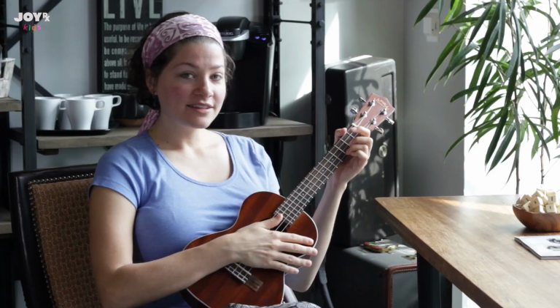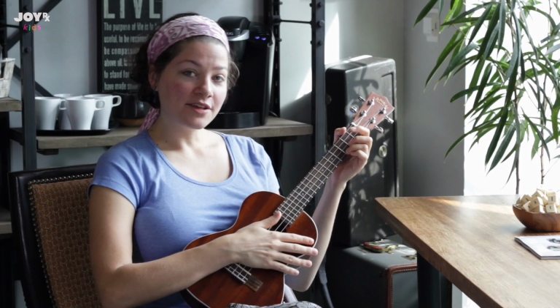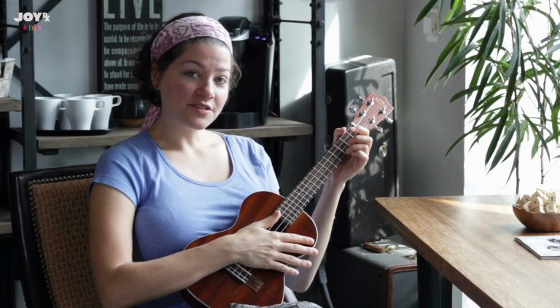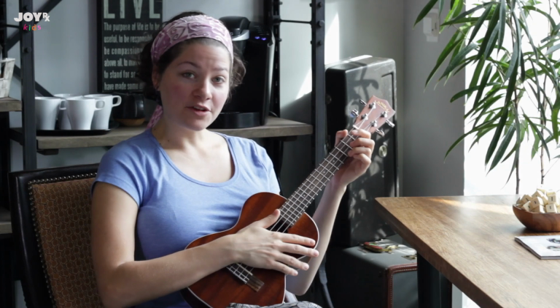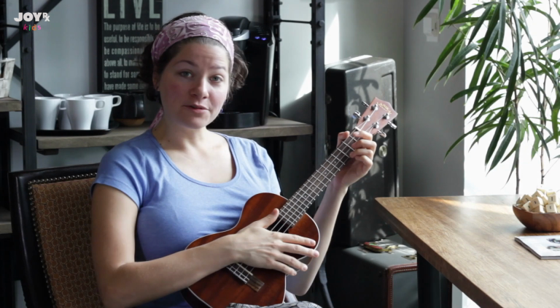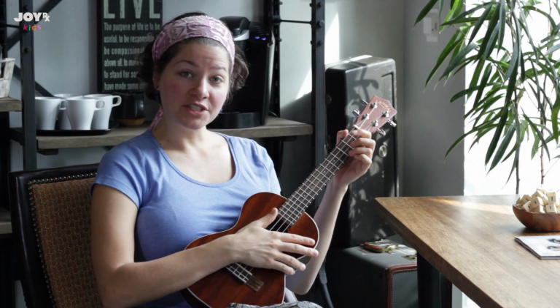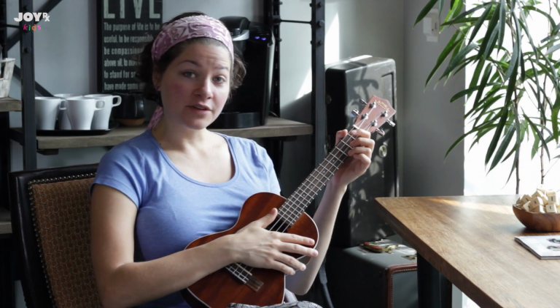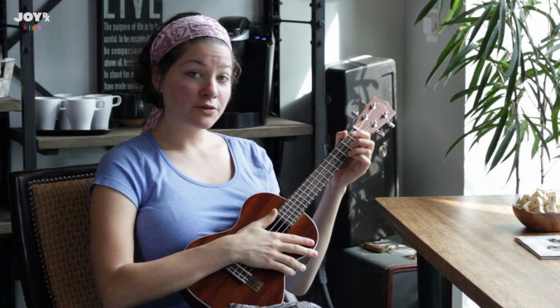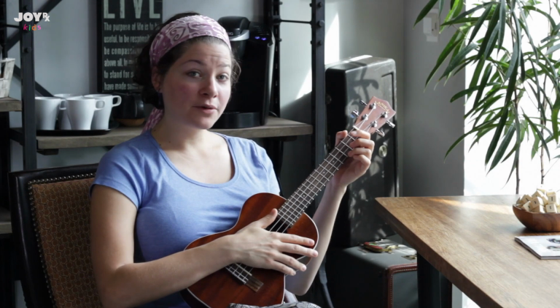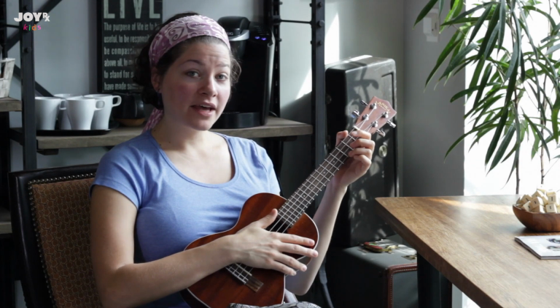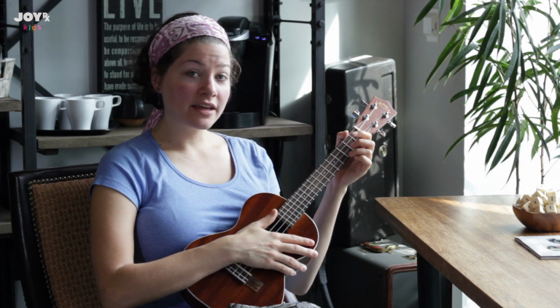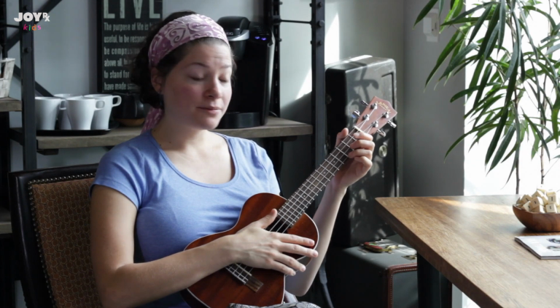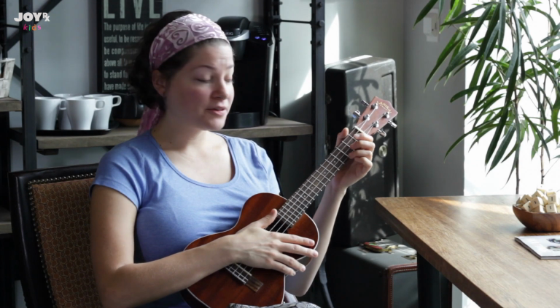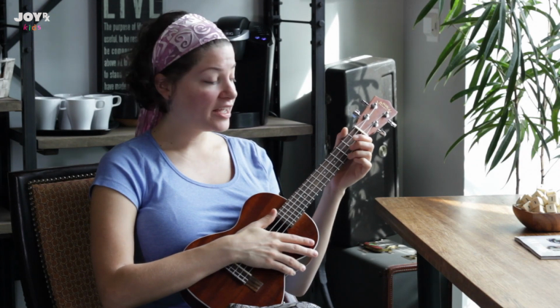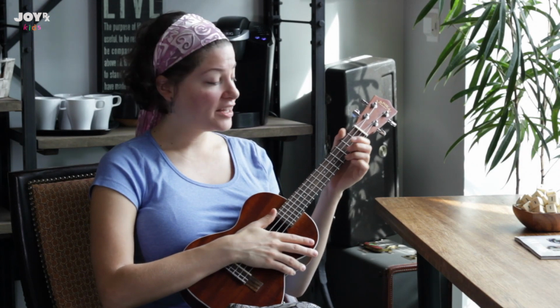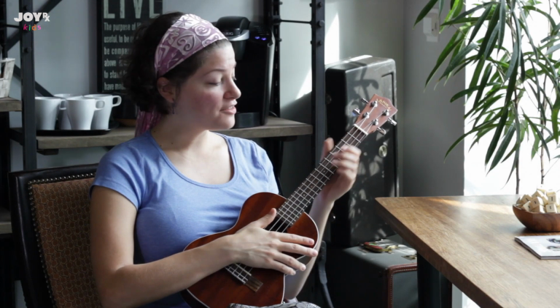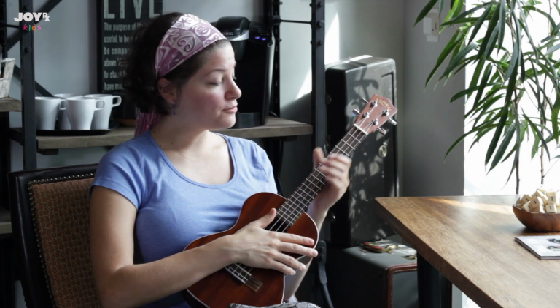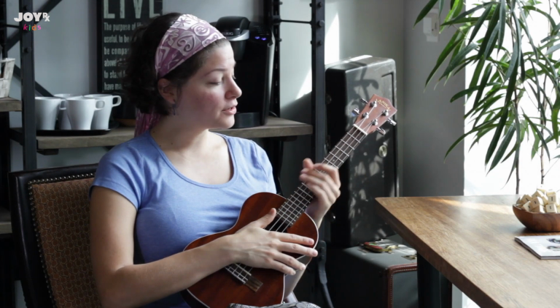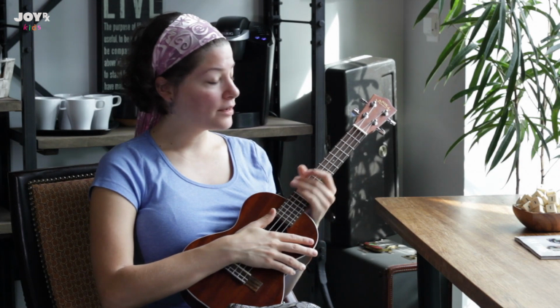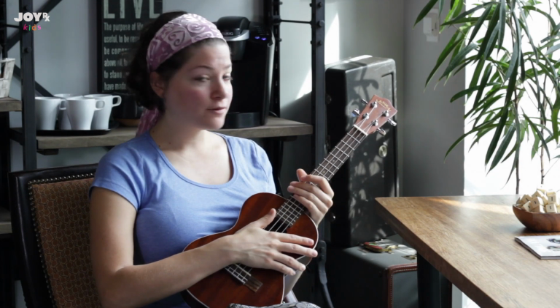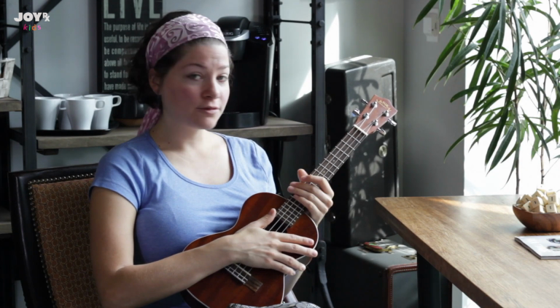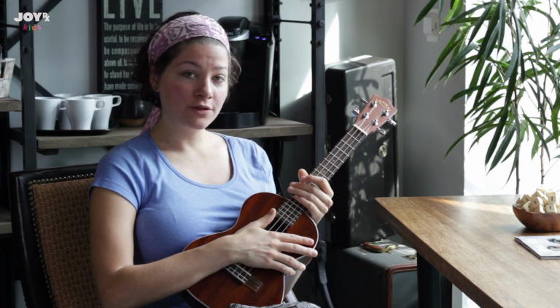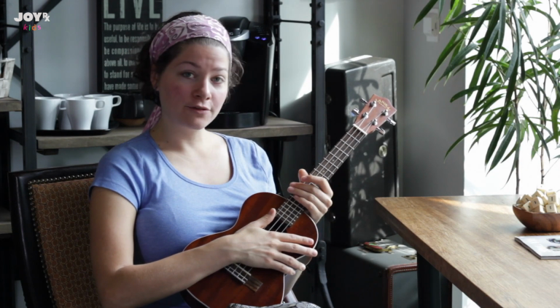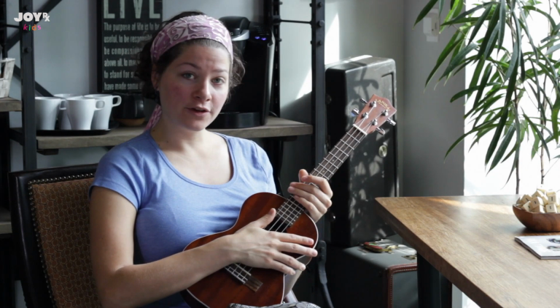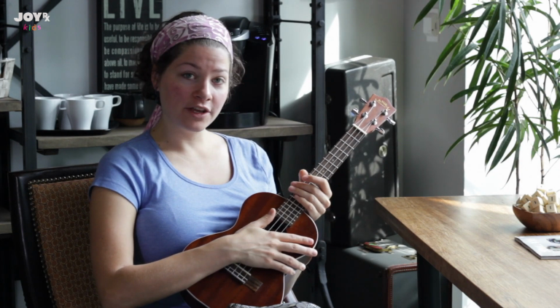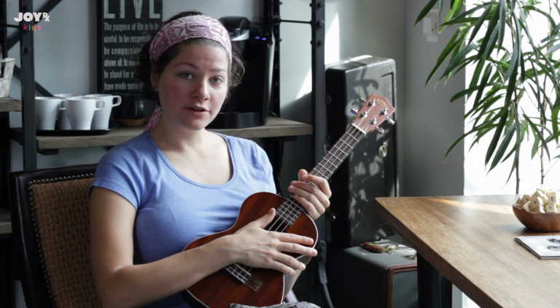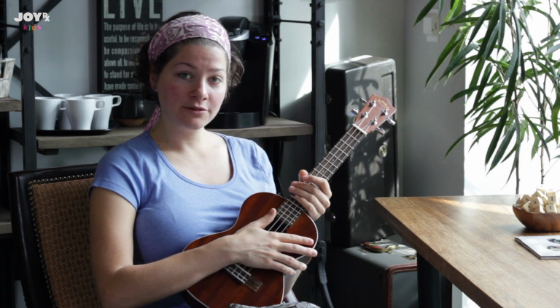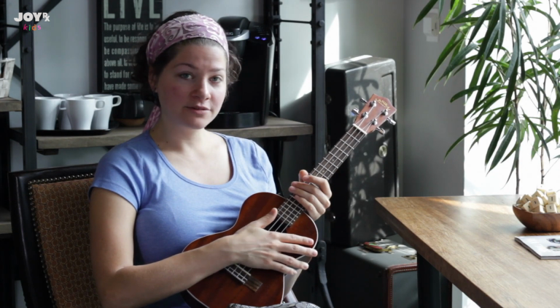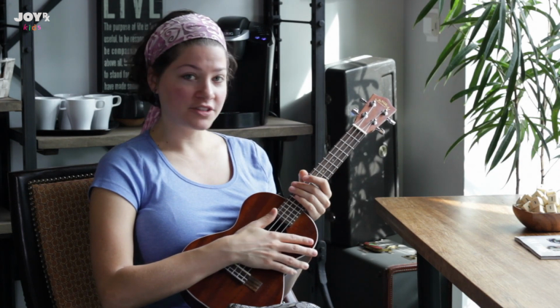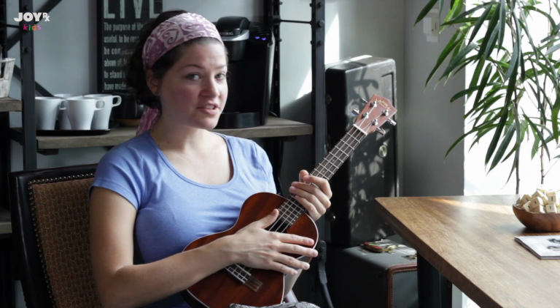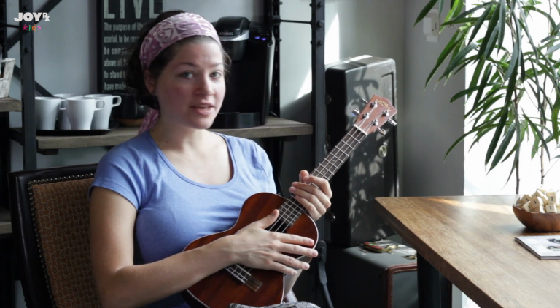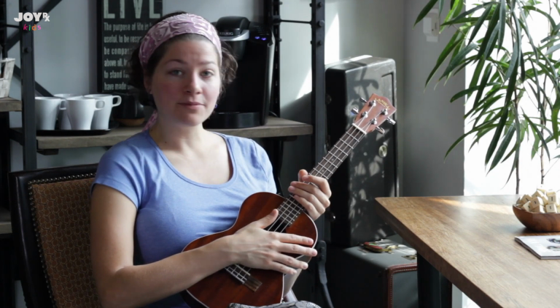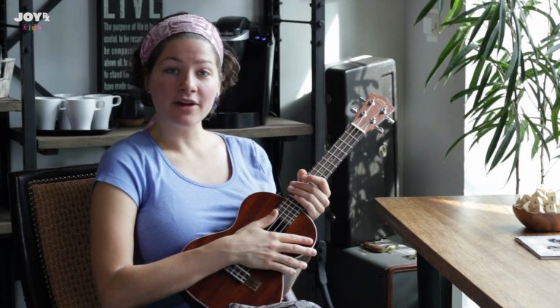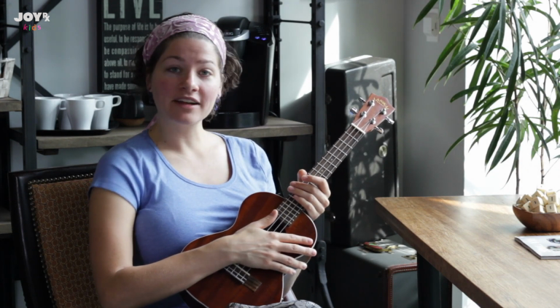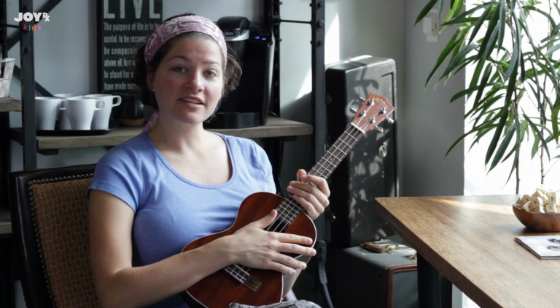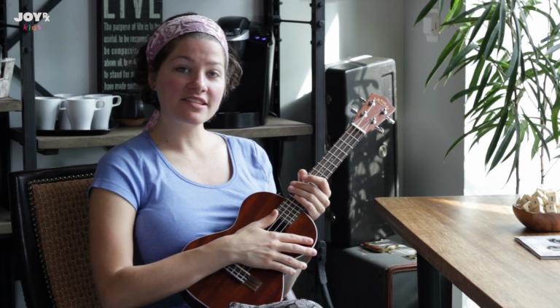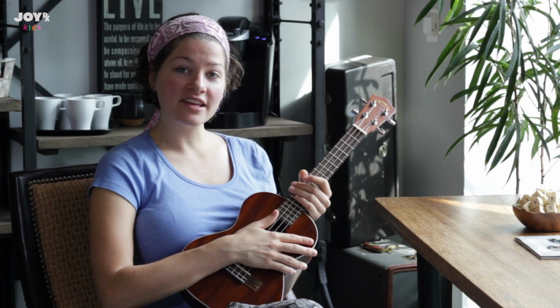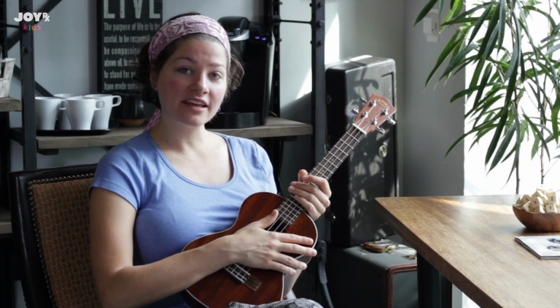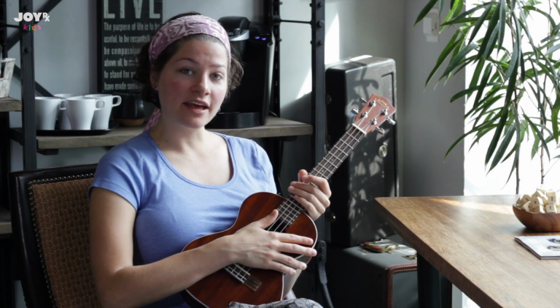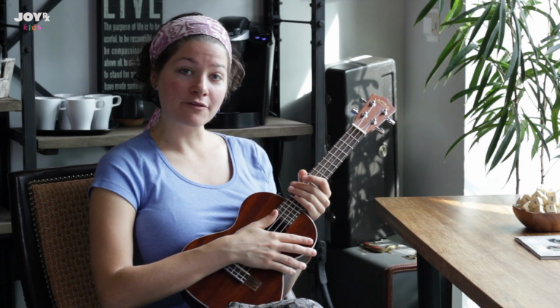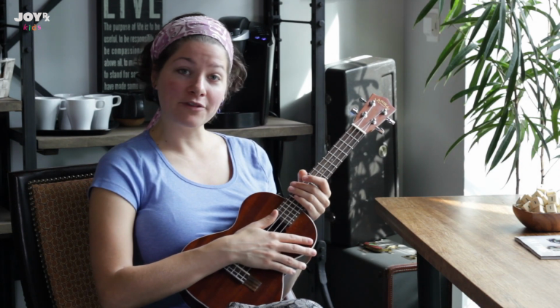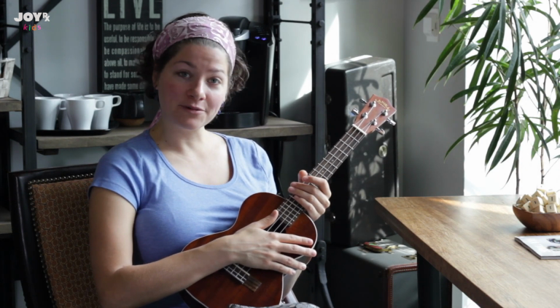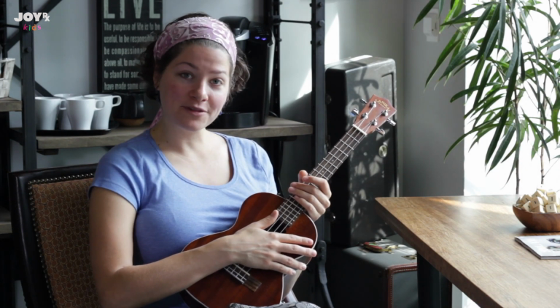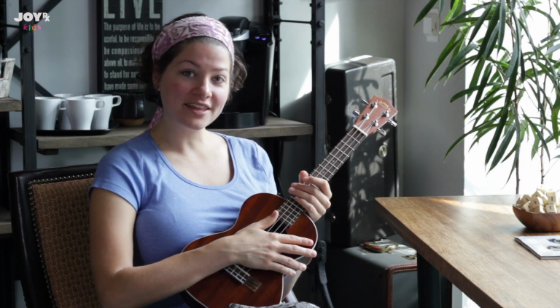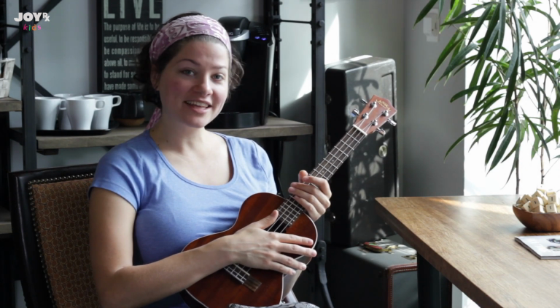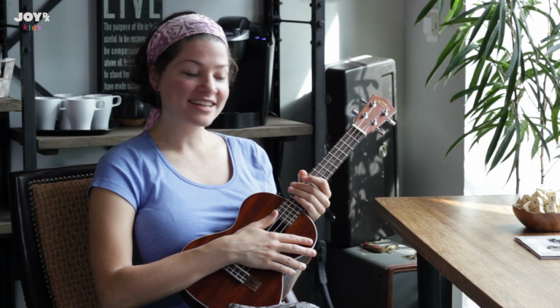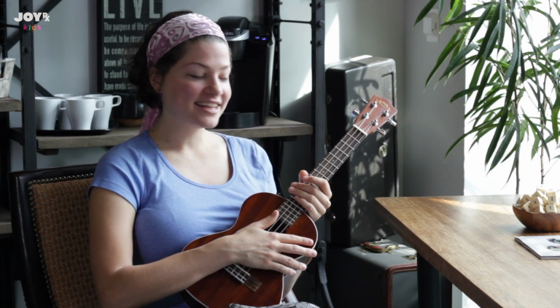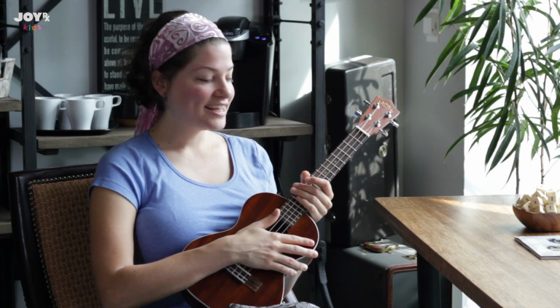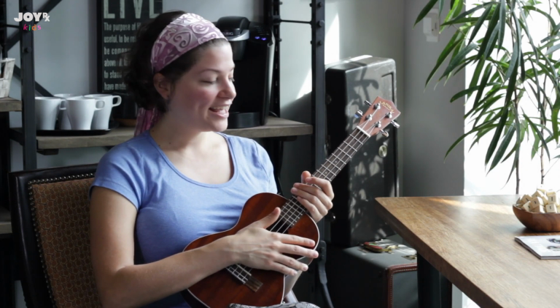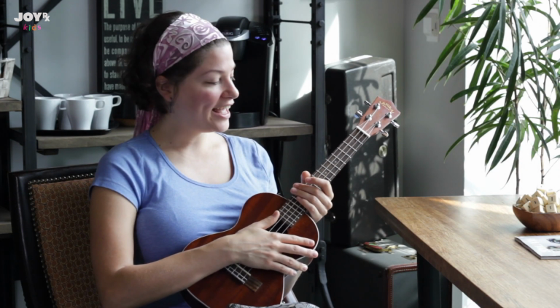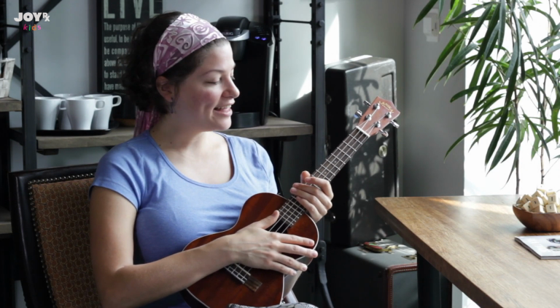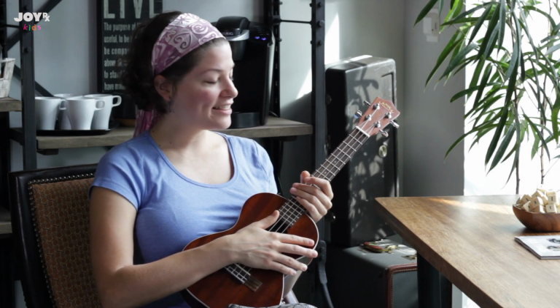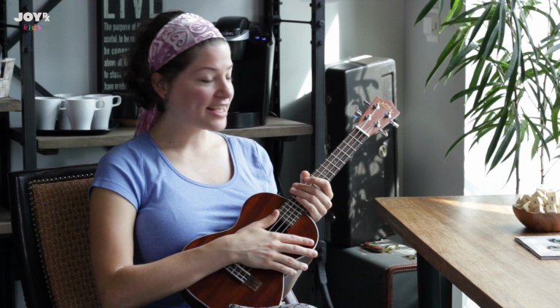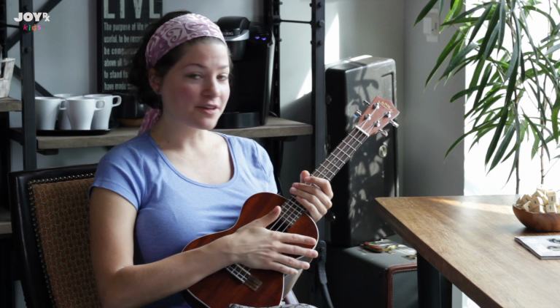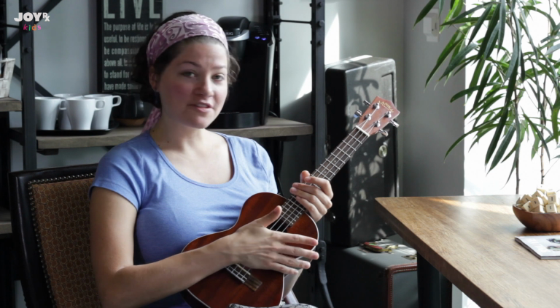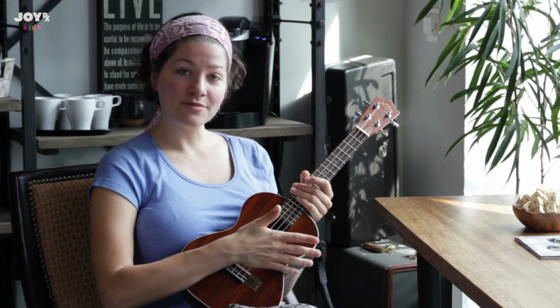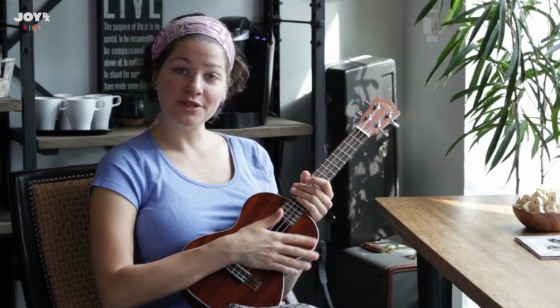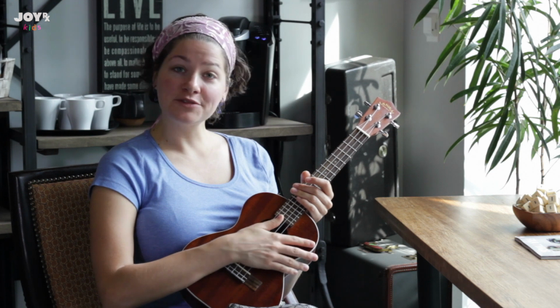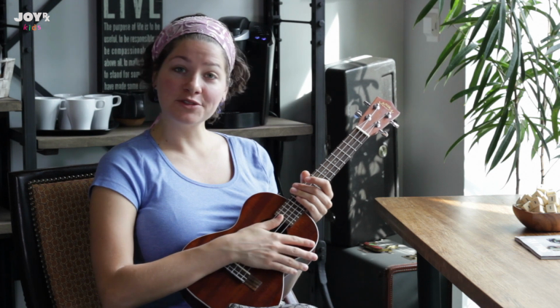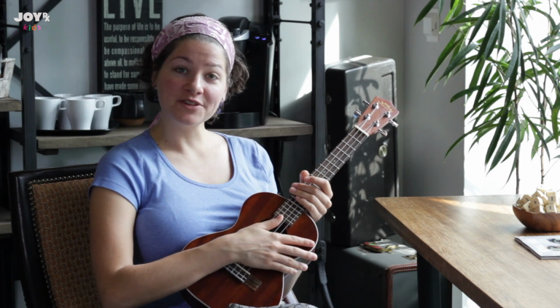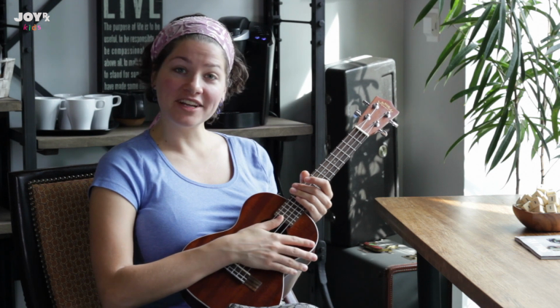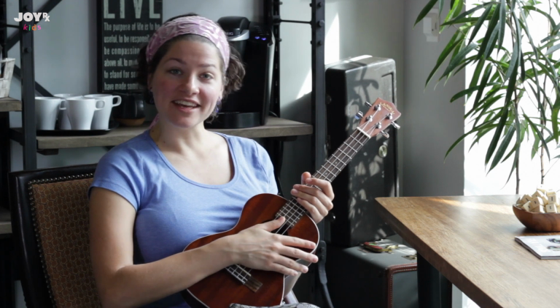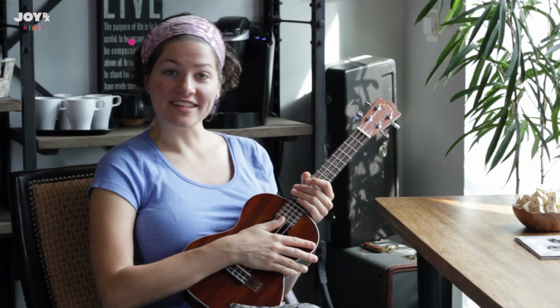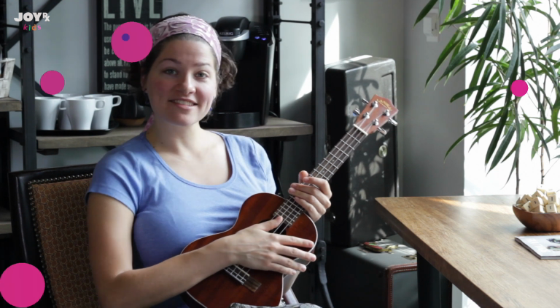So whichever way to play it is more comfortable for you, just keep practicing, have fun with it, and thank you so much for joining us.